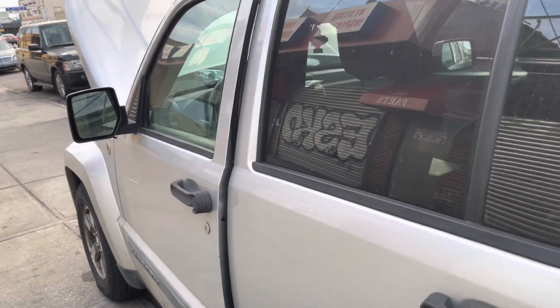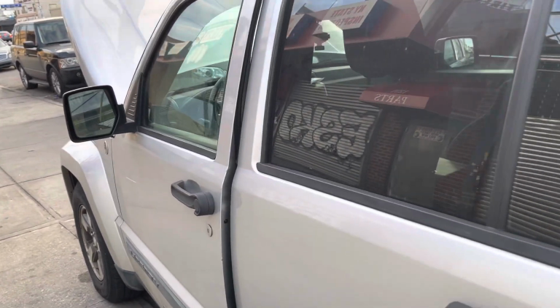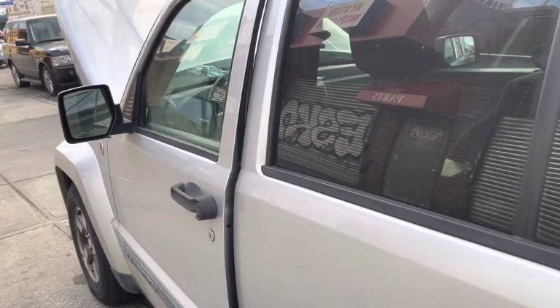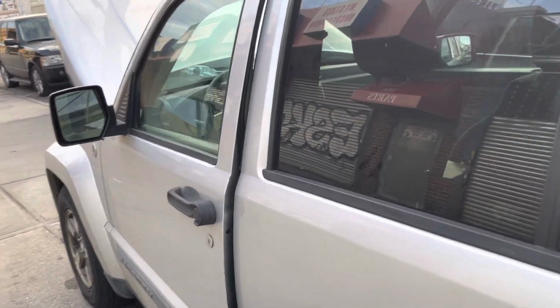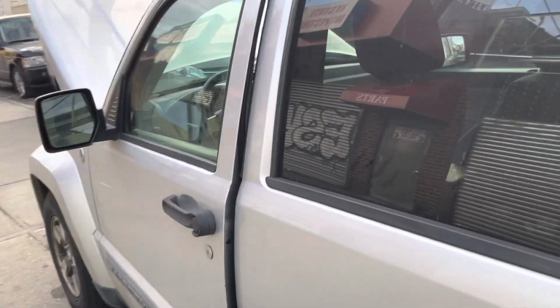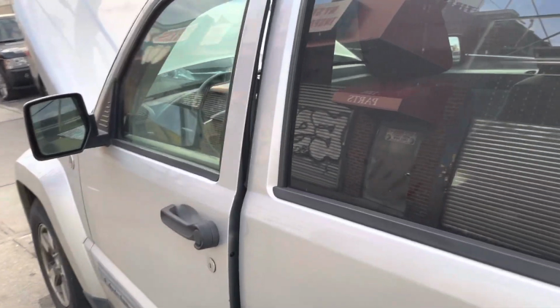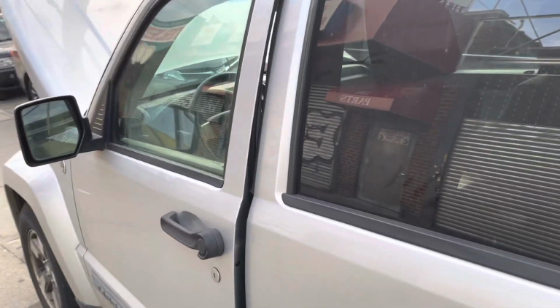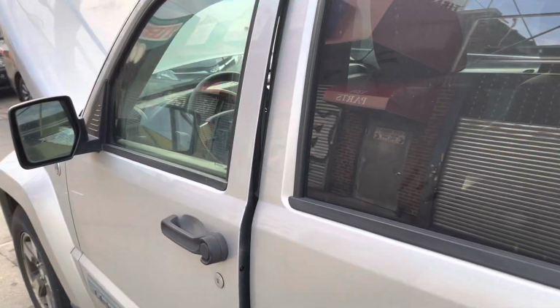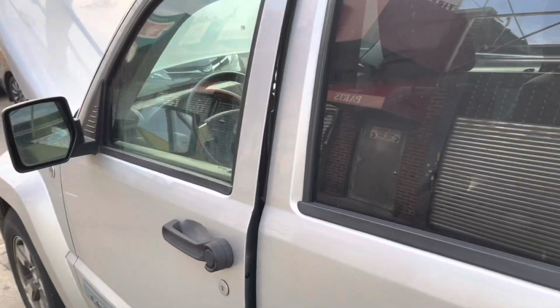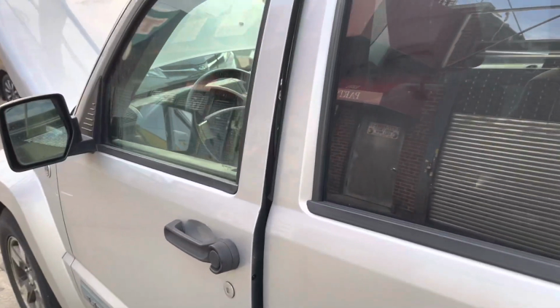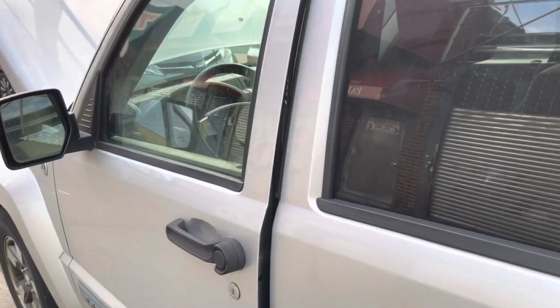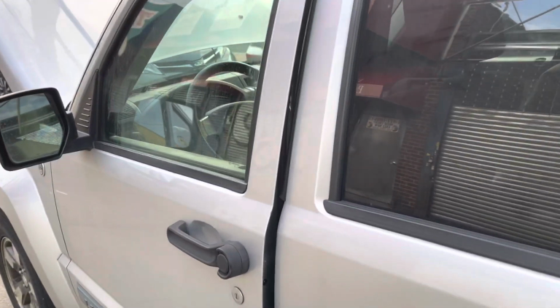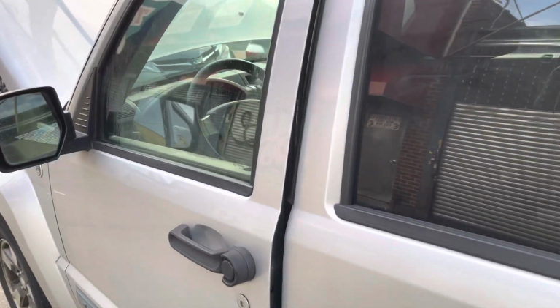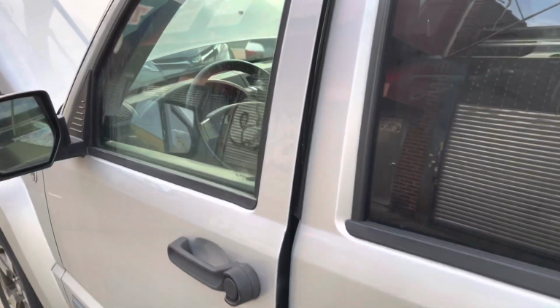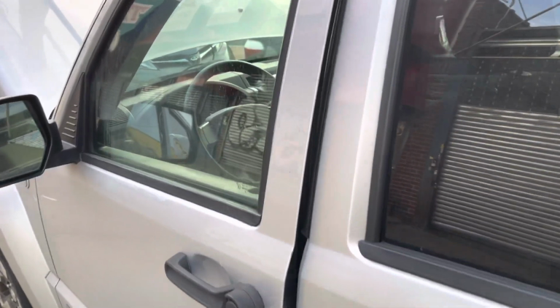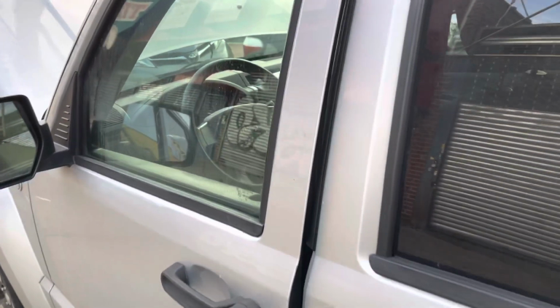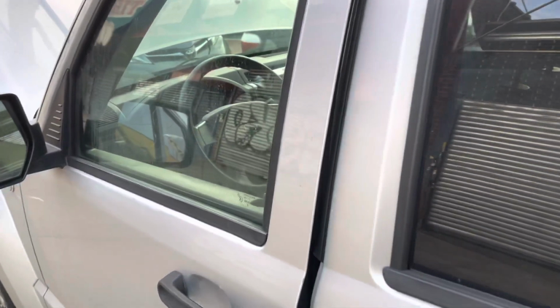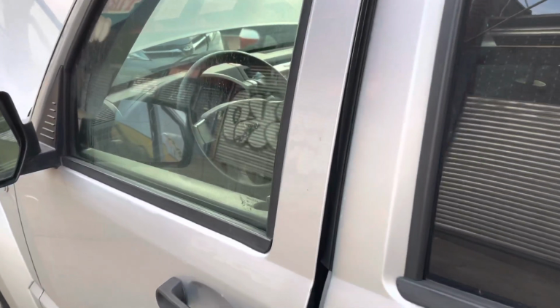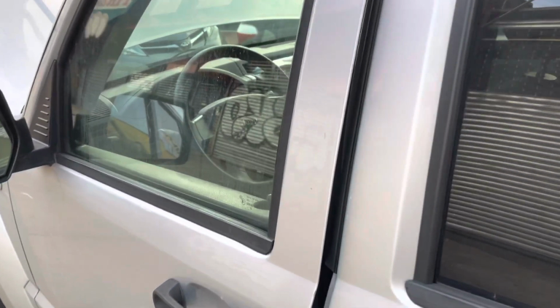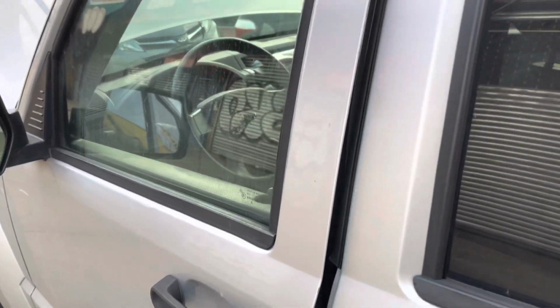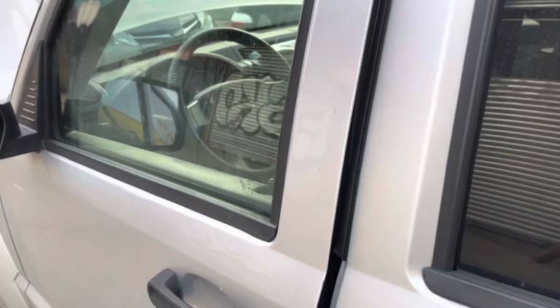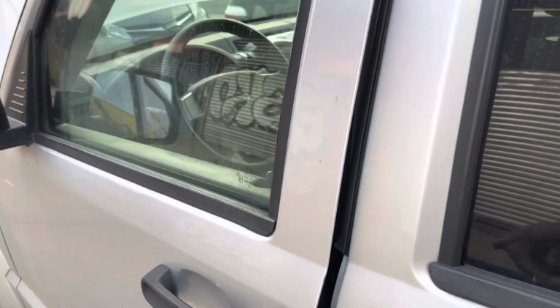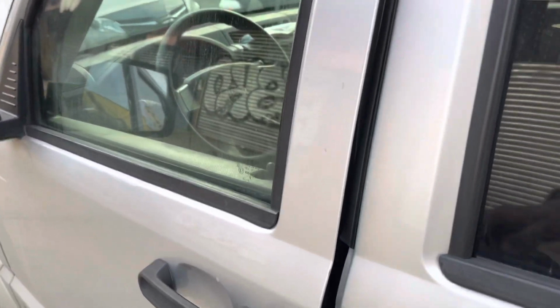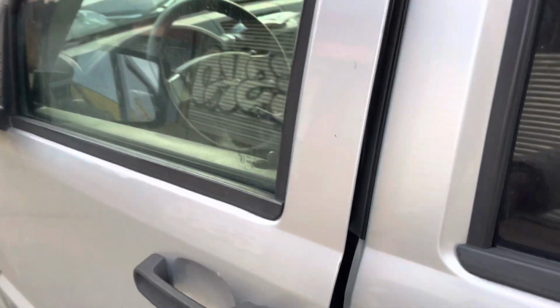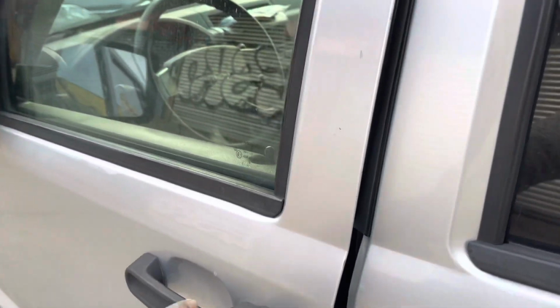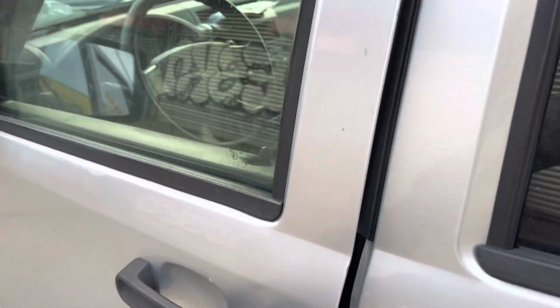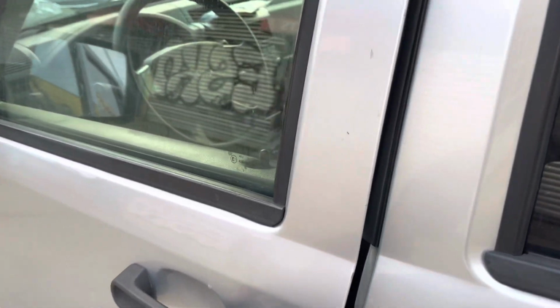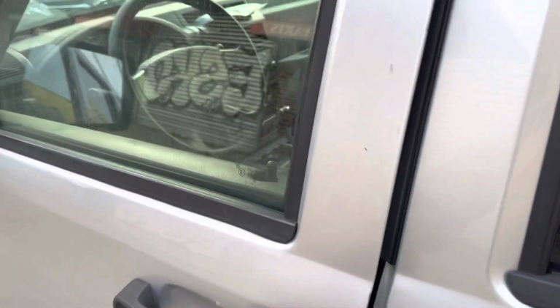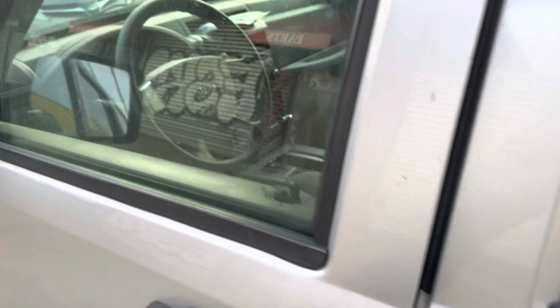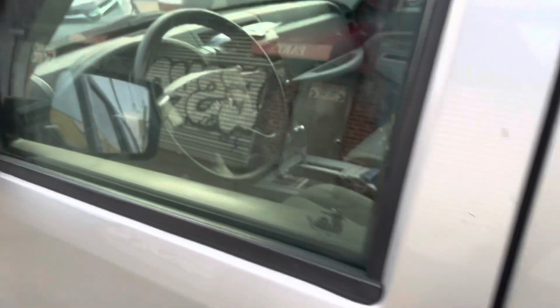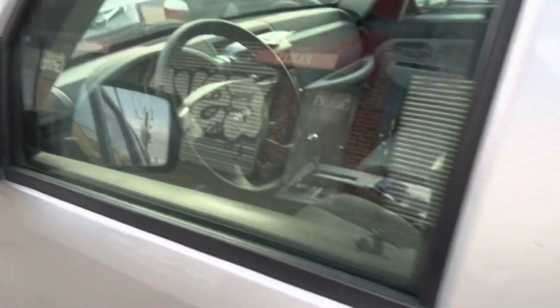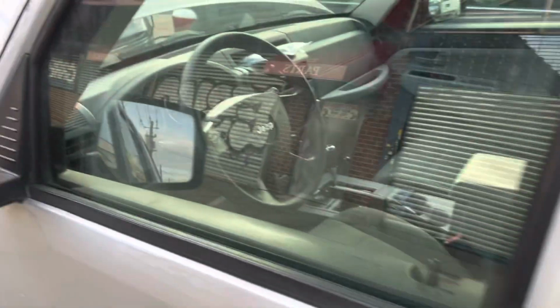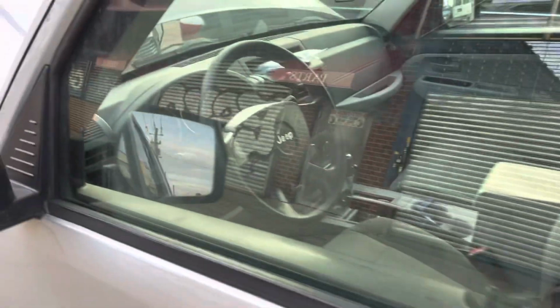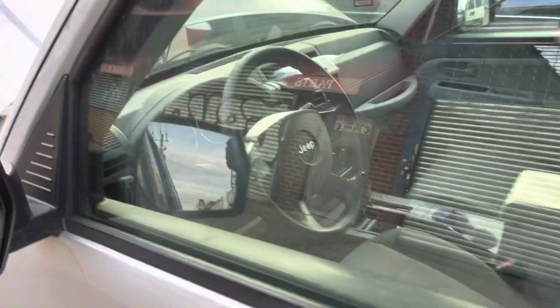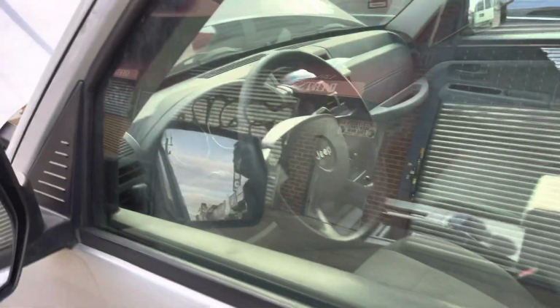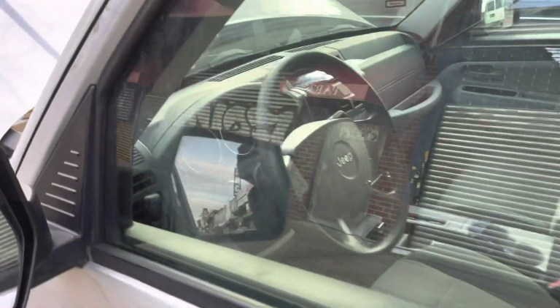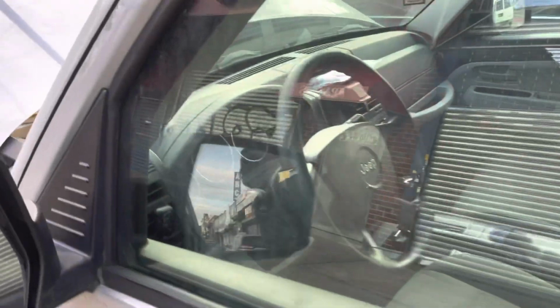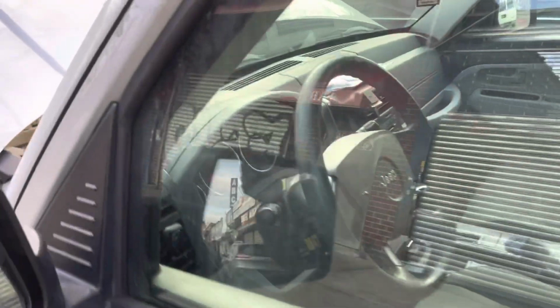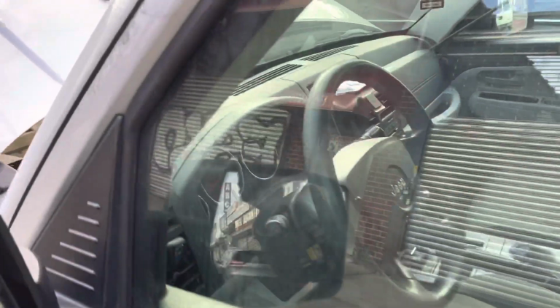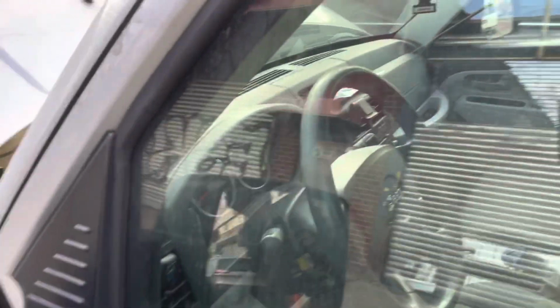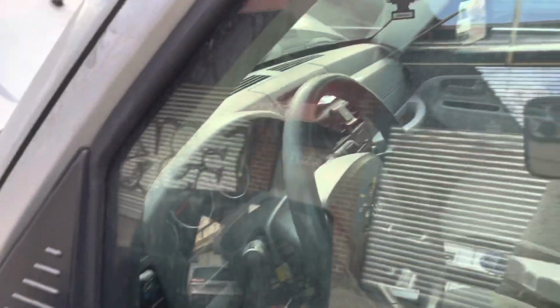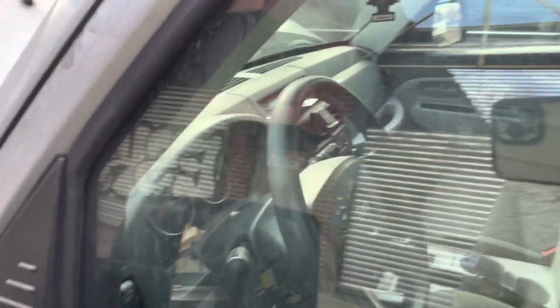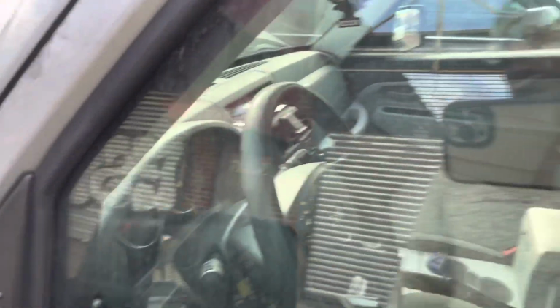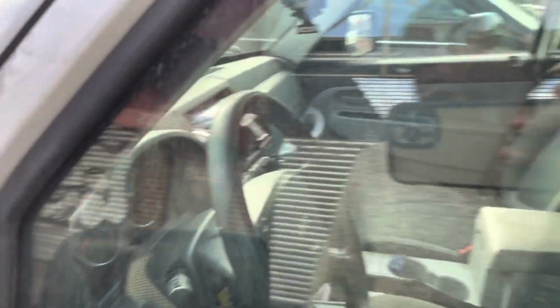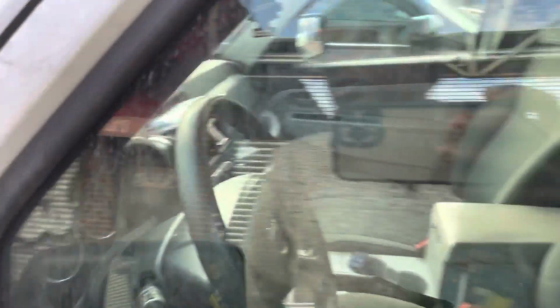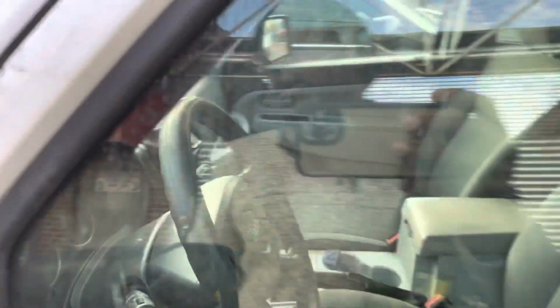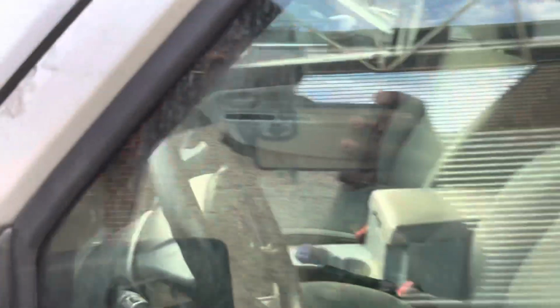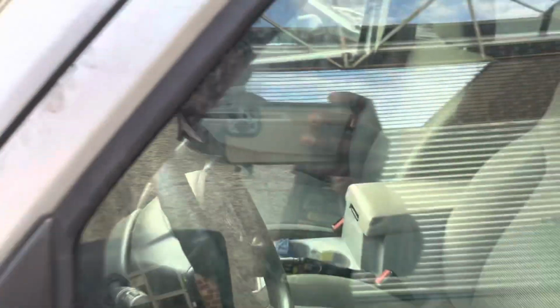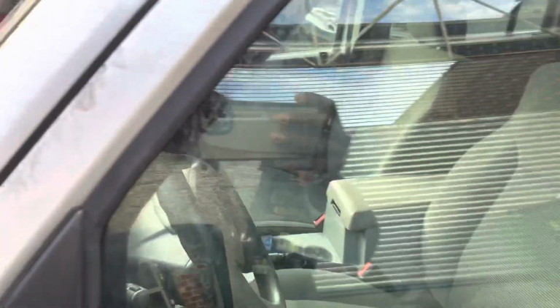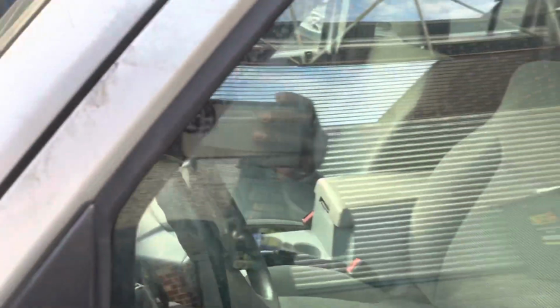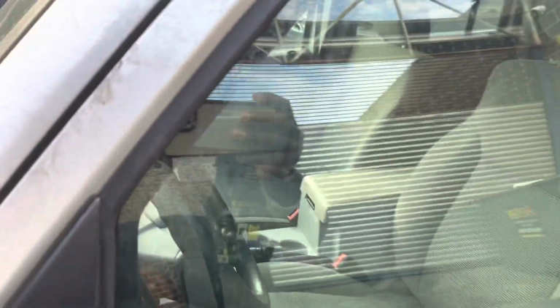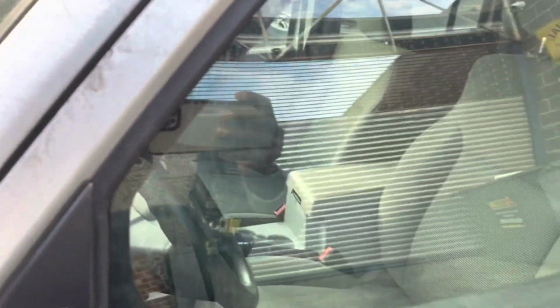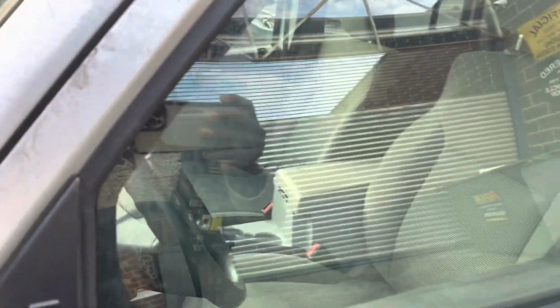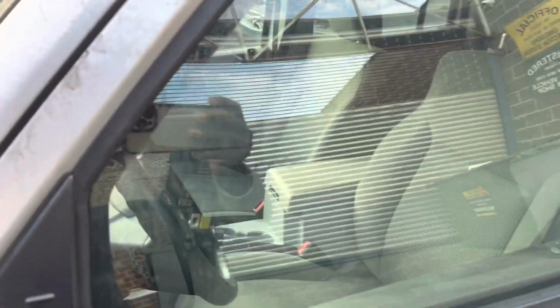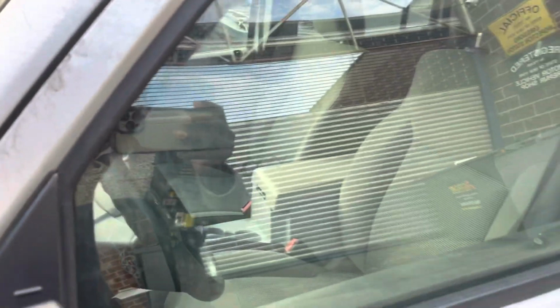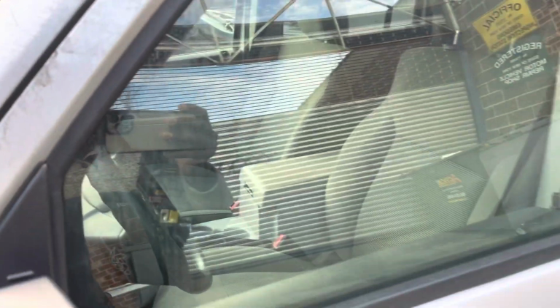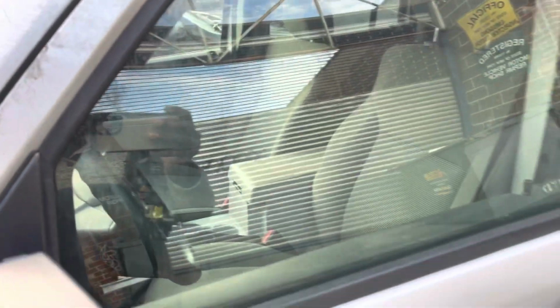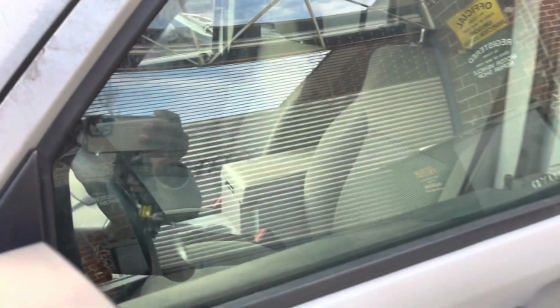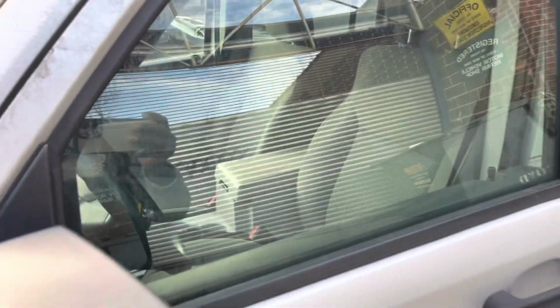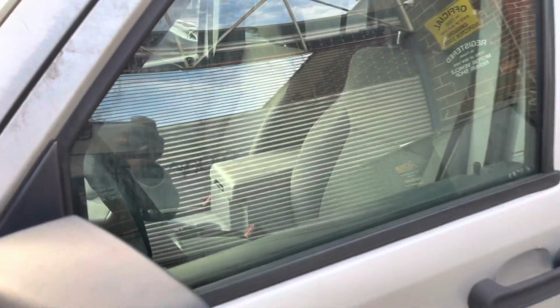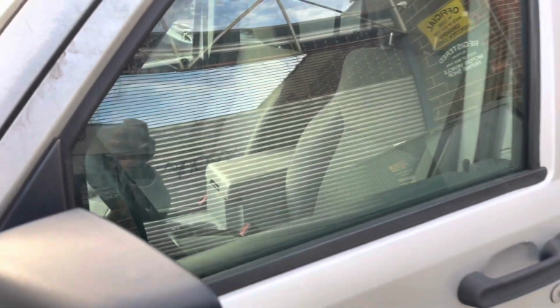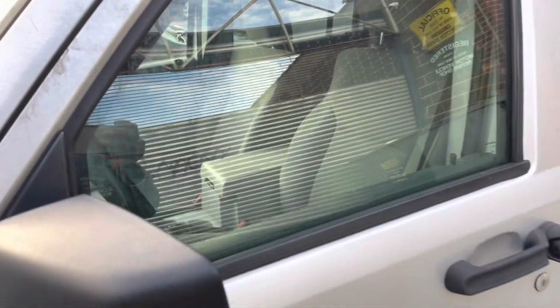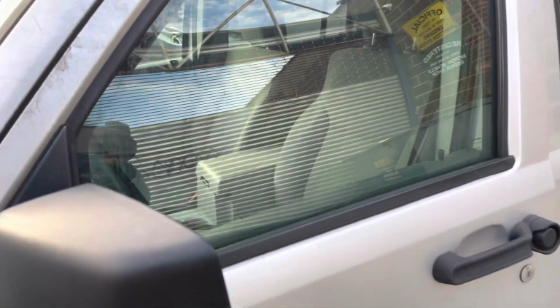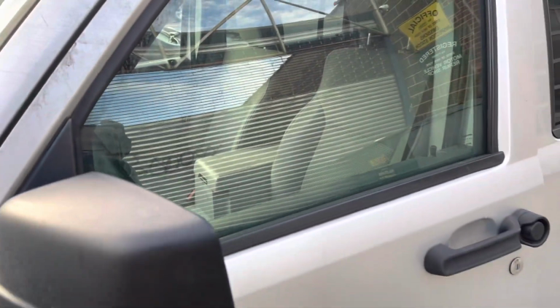Today we have this car here. It's a 2006, 7, 8 Jeep Liberty.